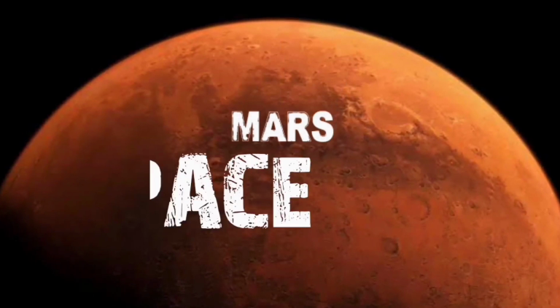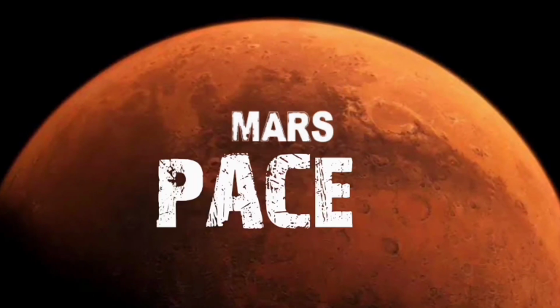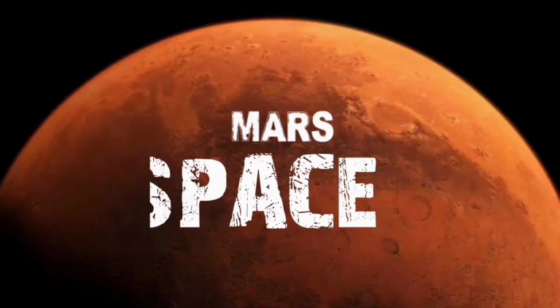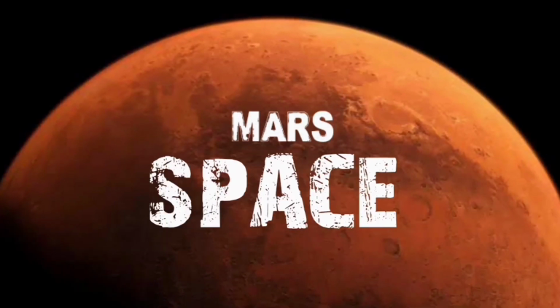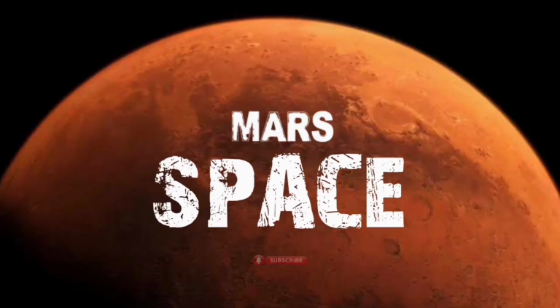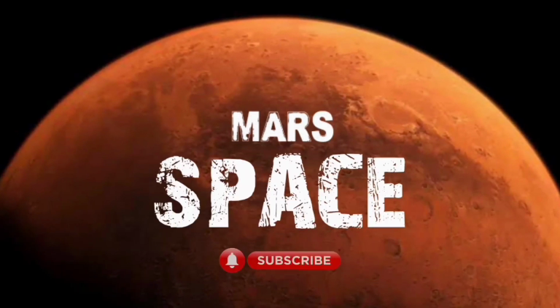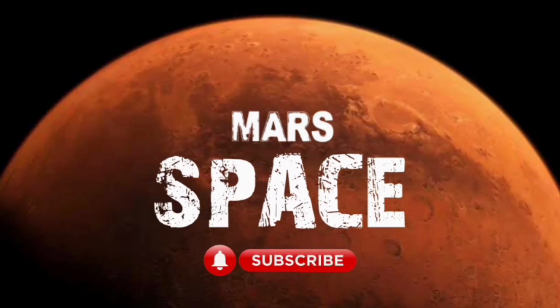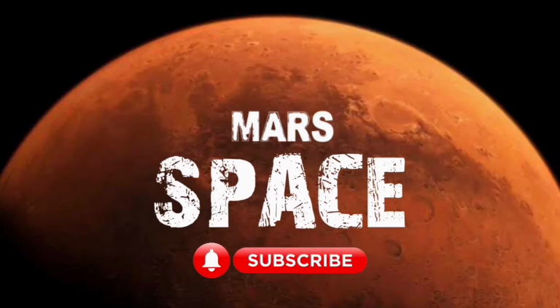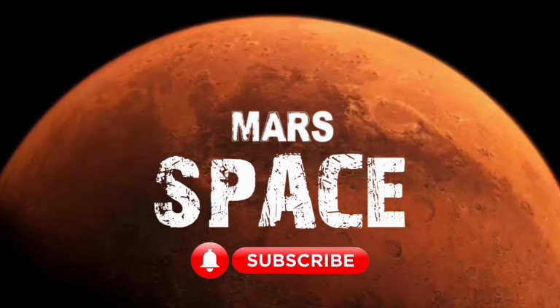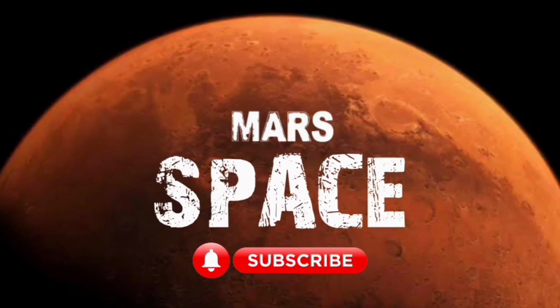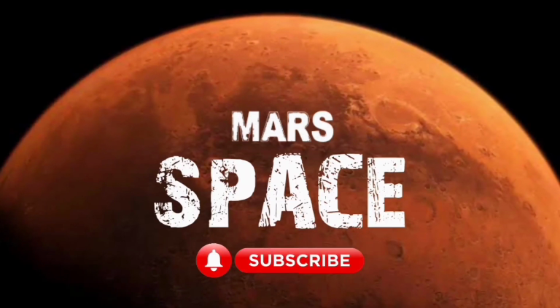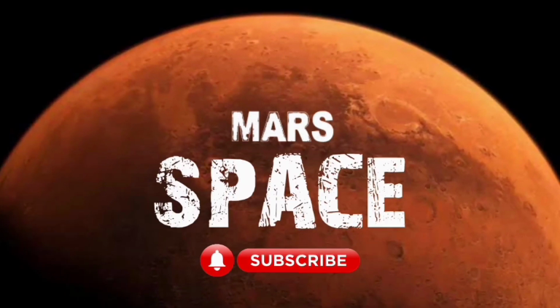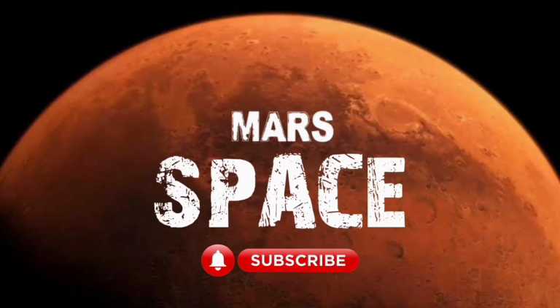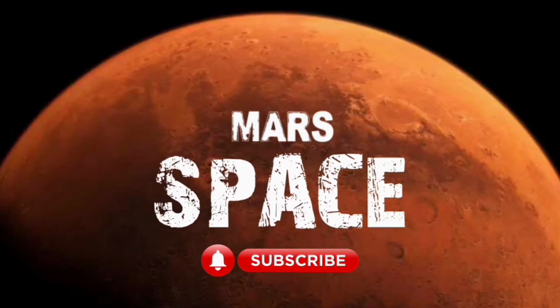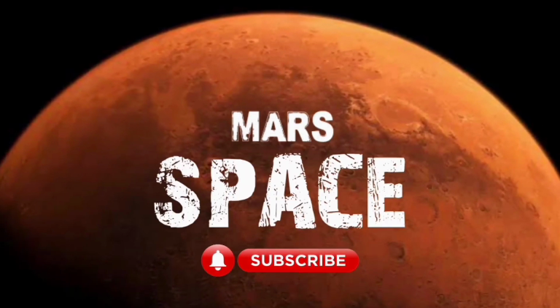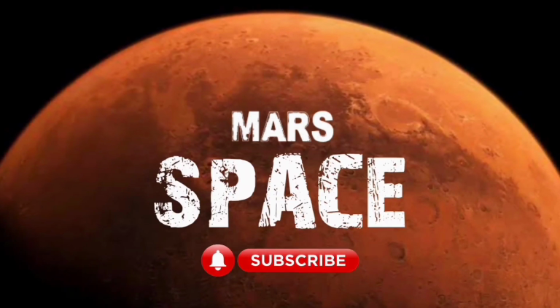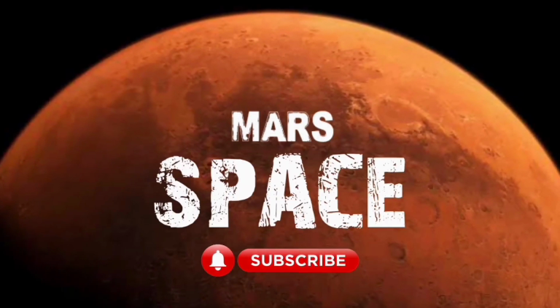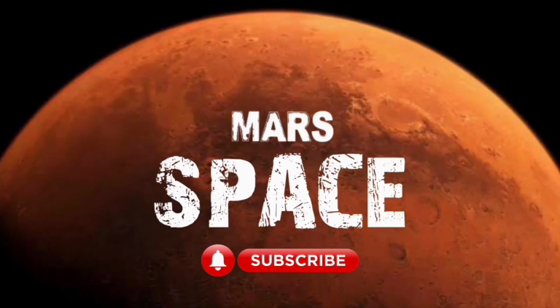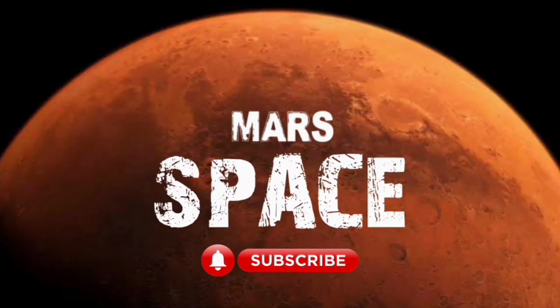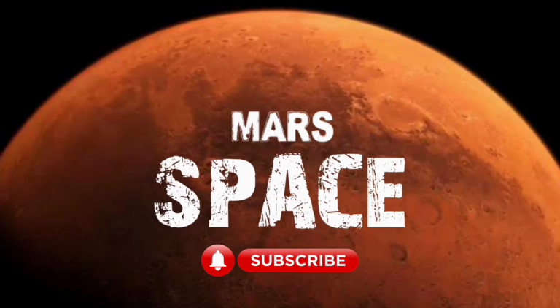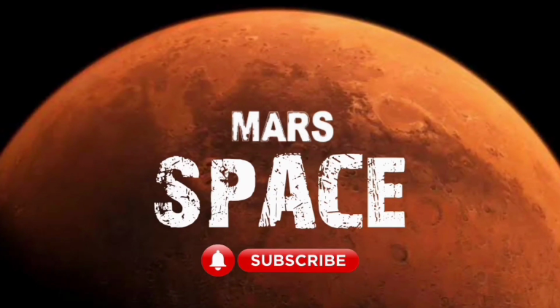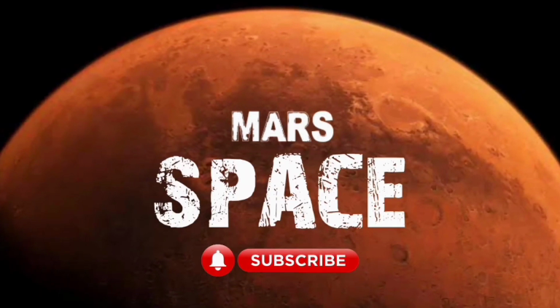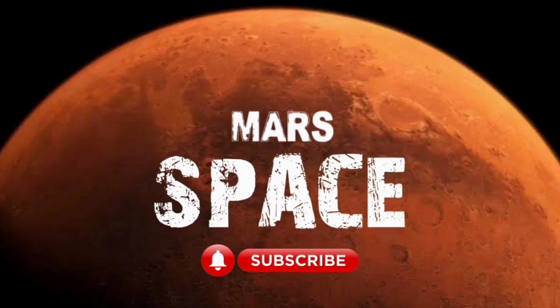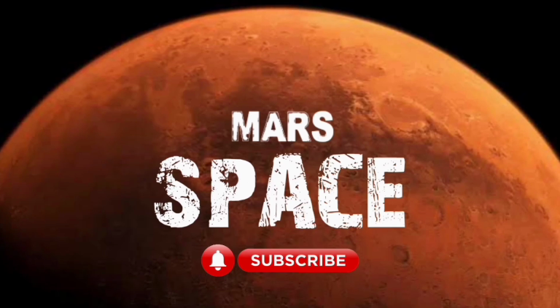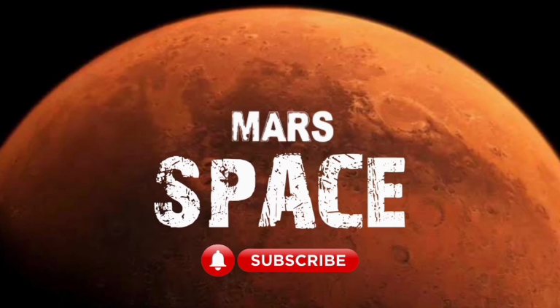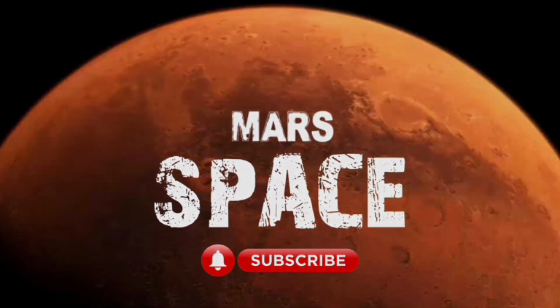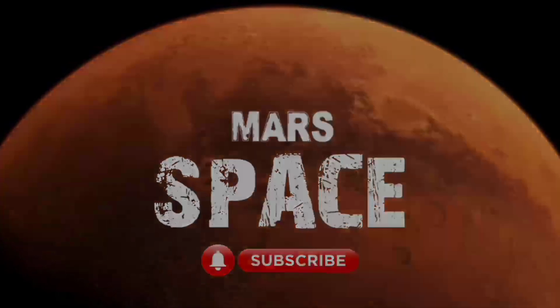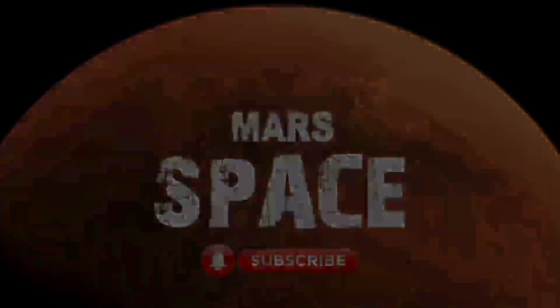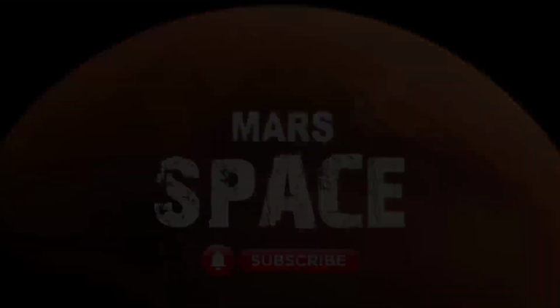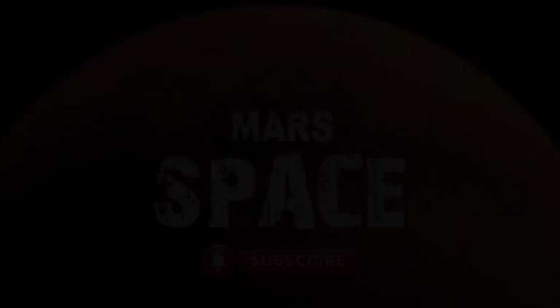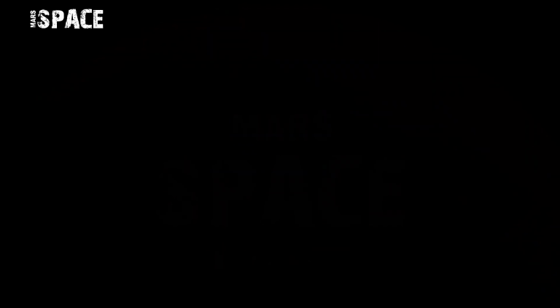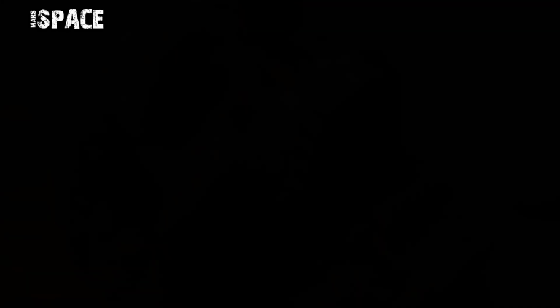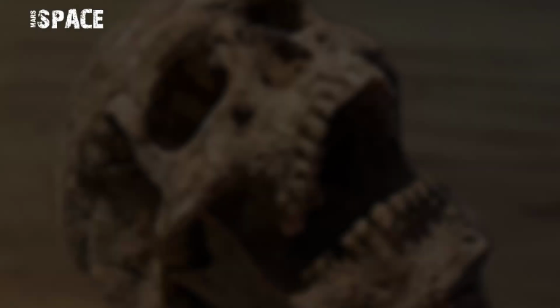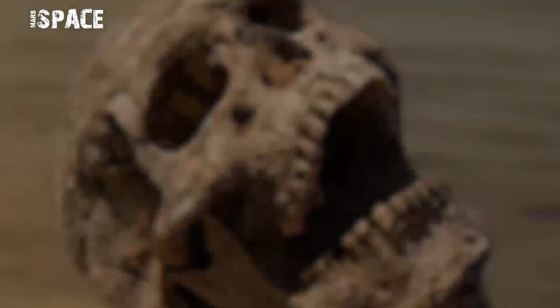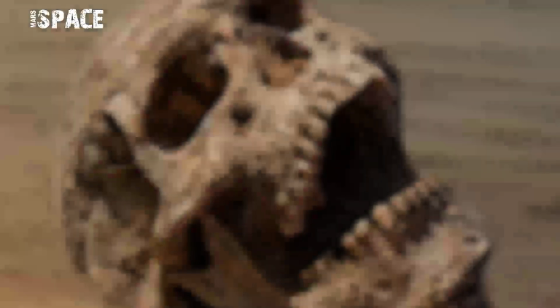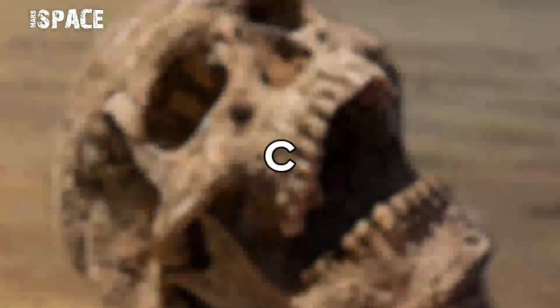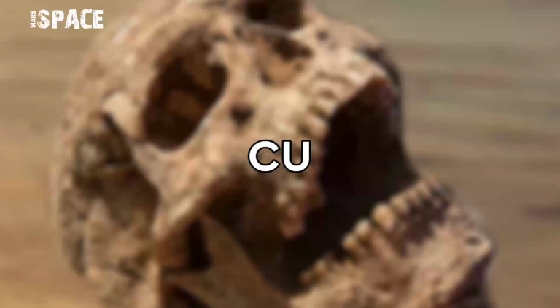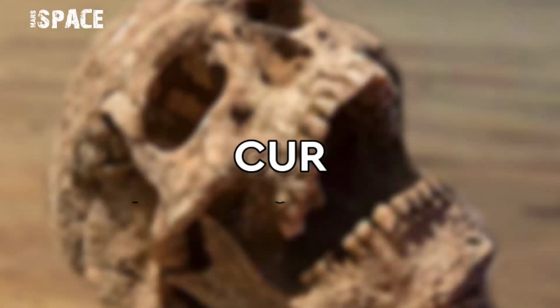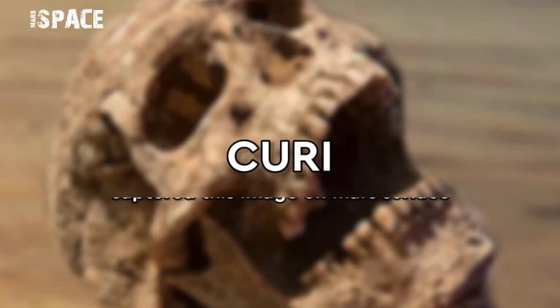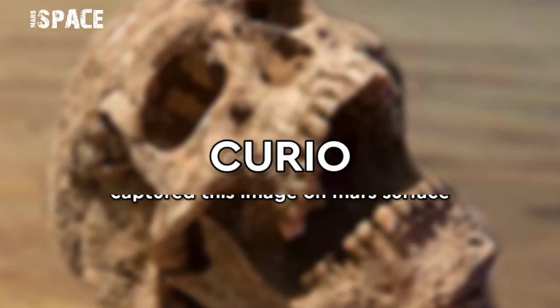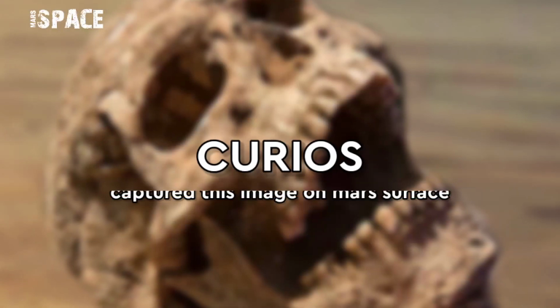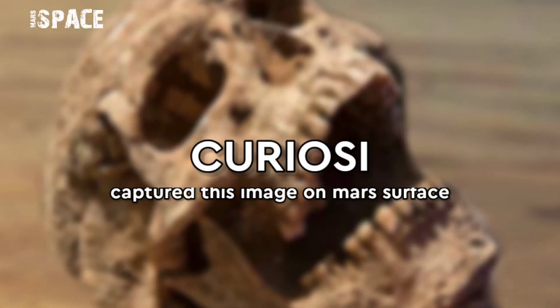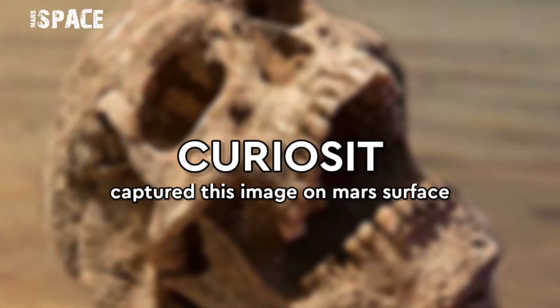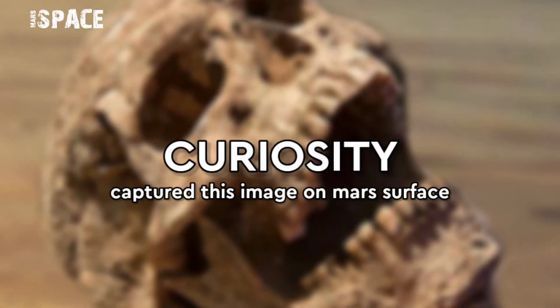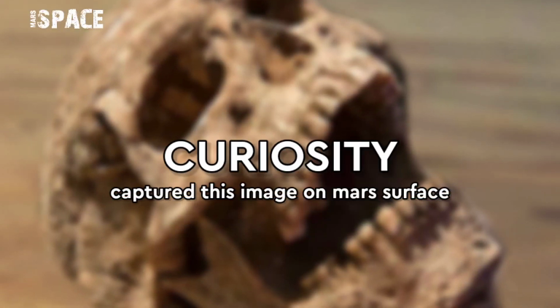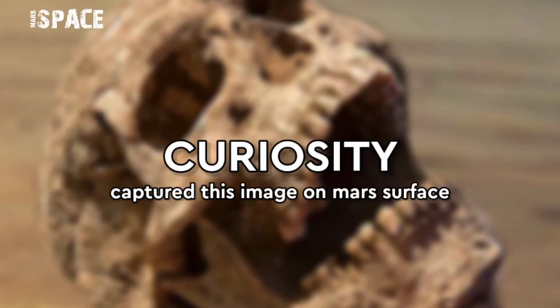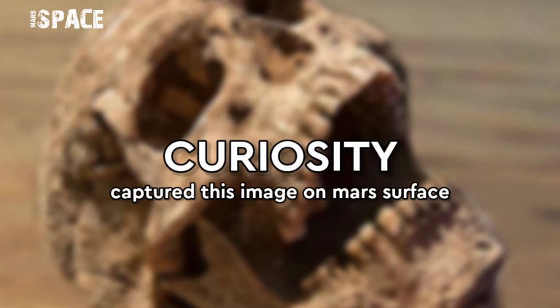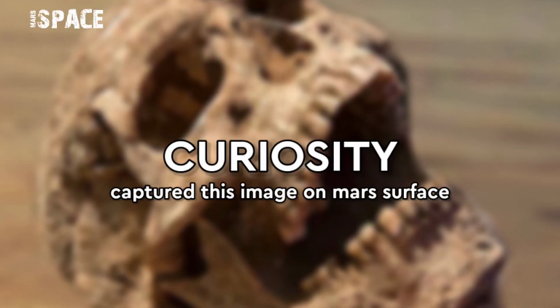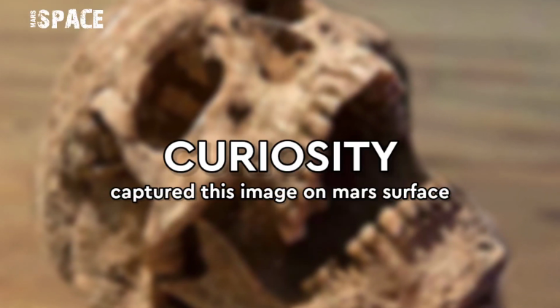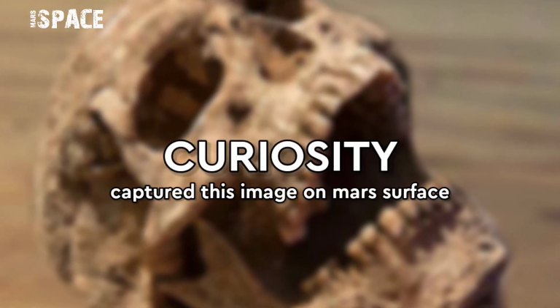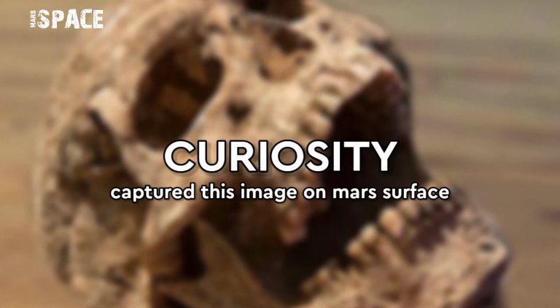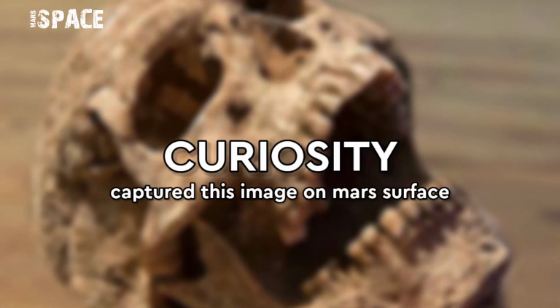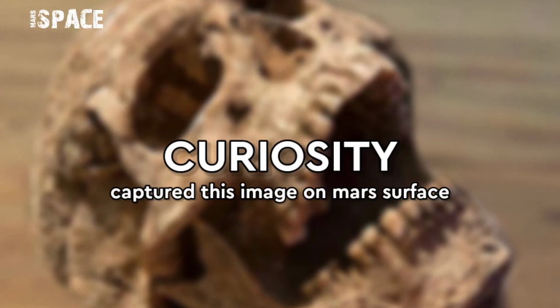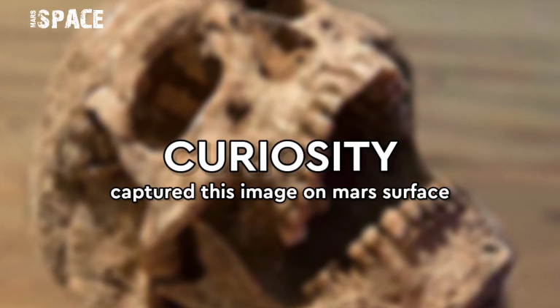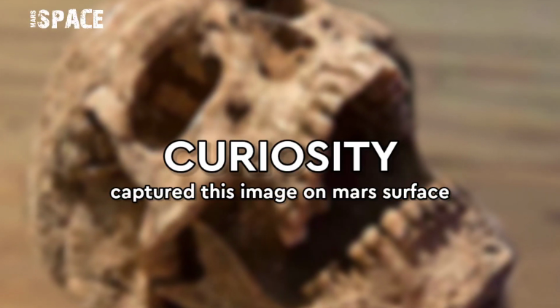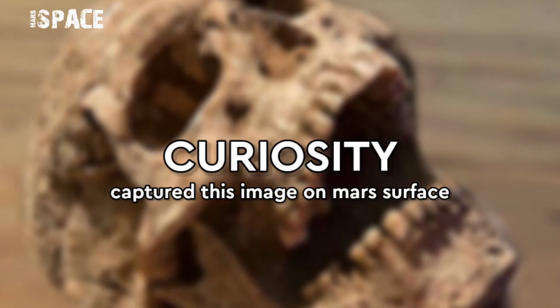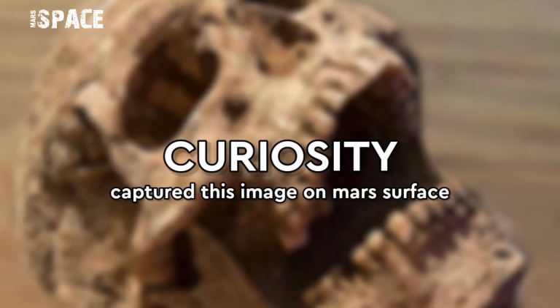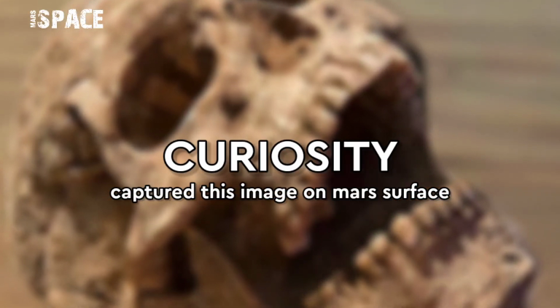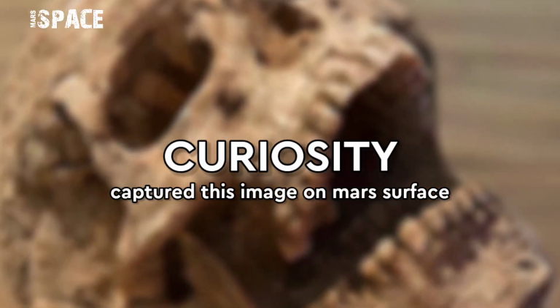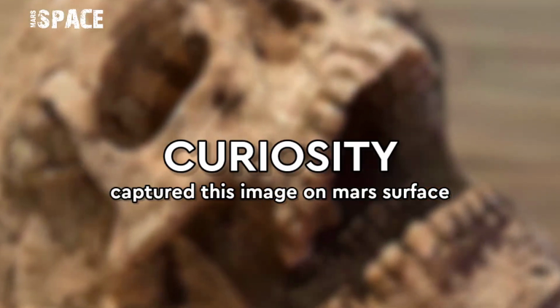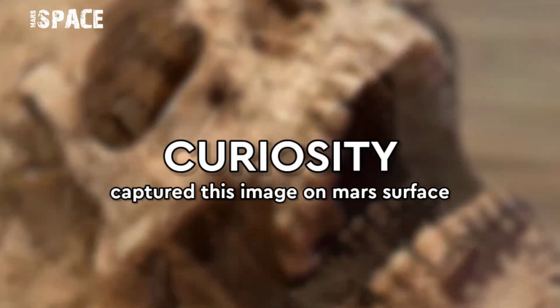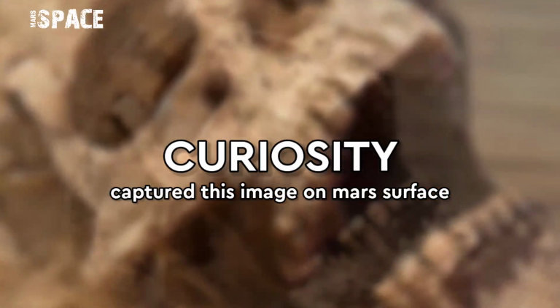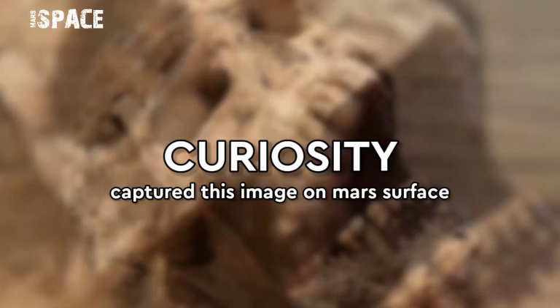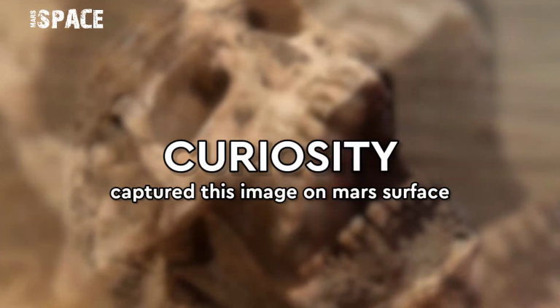Hello everyone, welcome back to our YouTube channel. Mars is best — if you are new, hit the bell, give us a thumbs up, and please watch till the end.